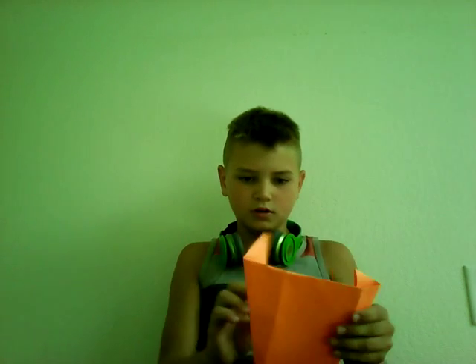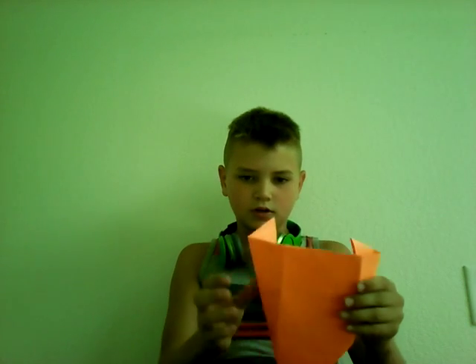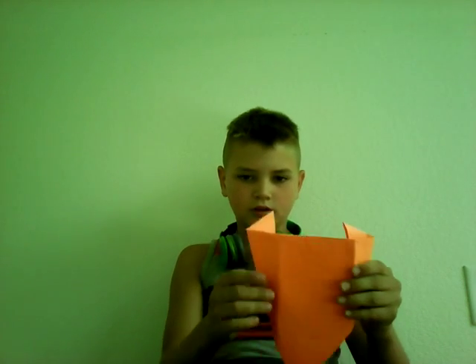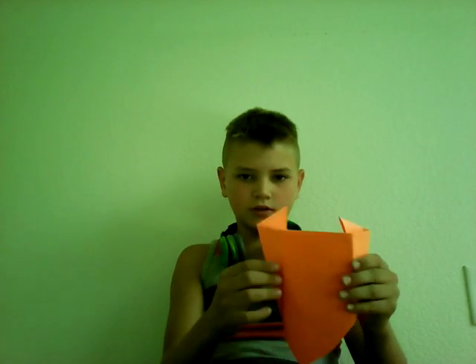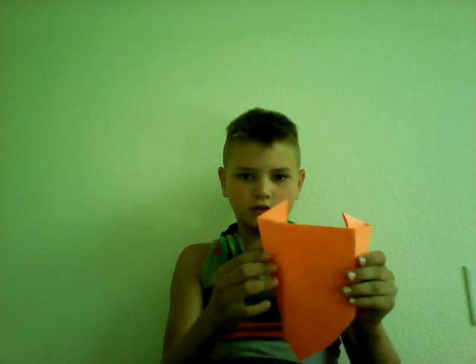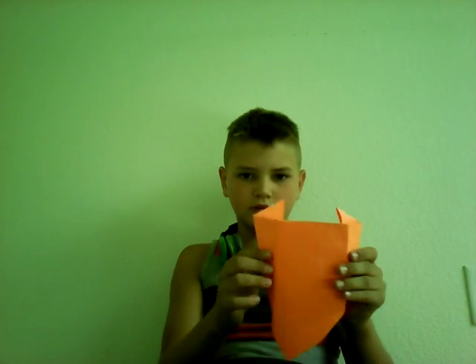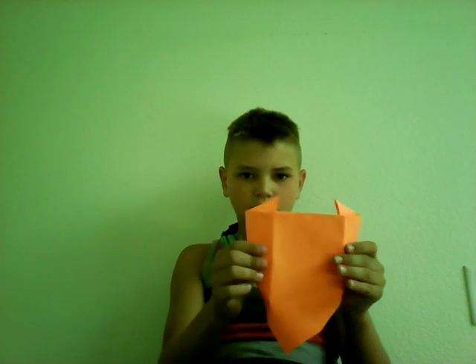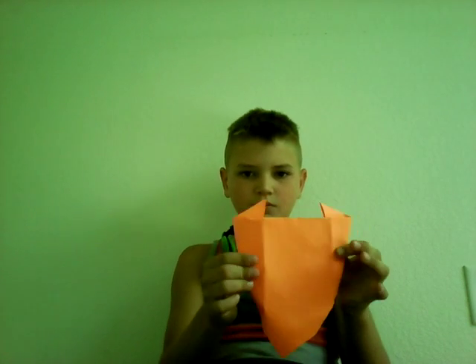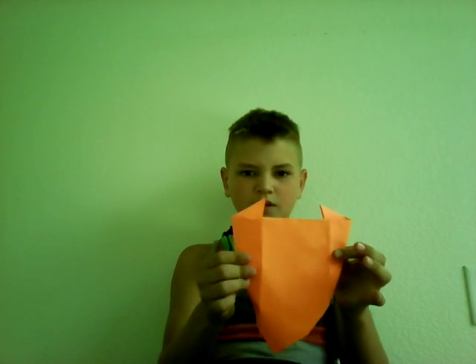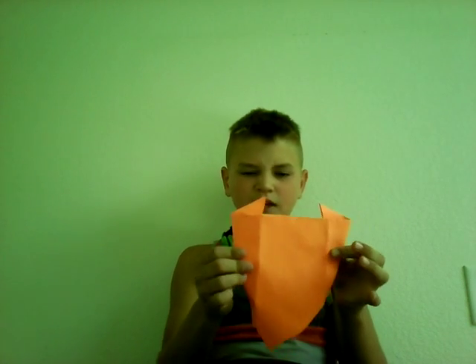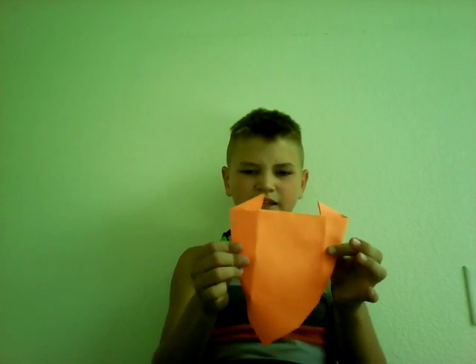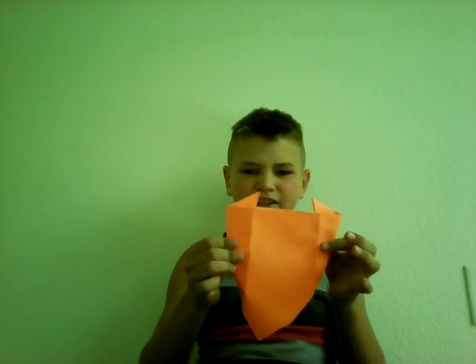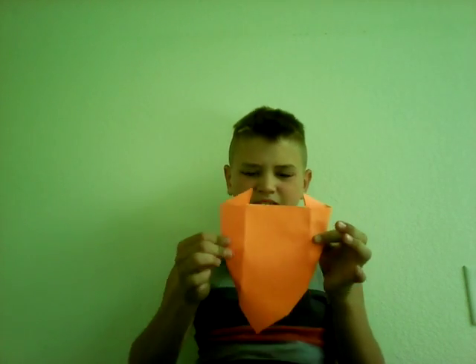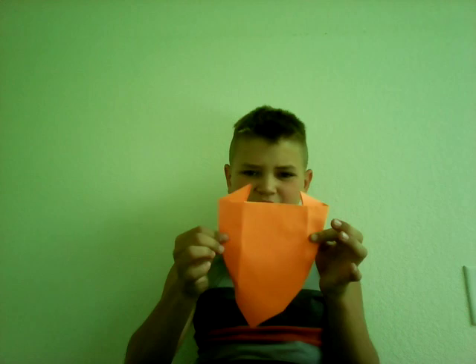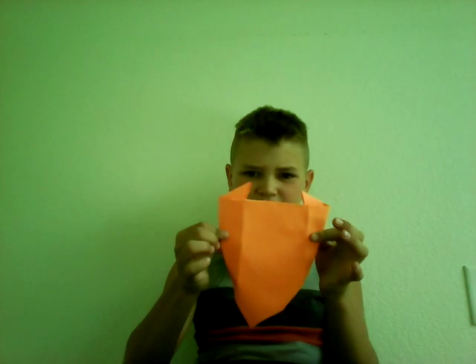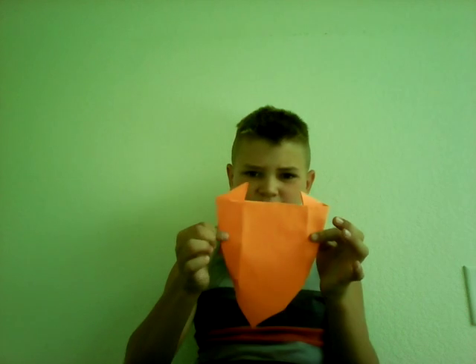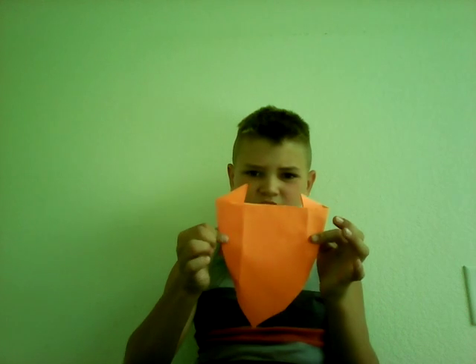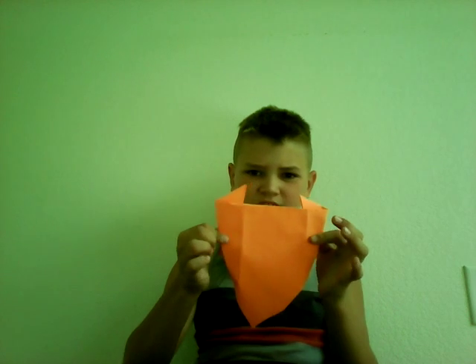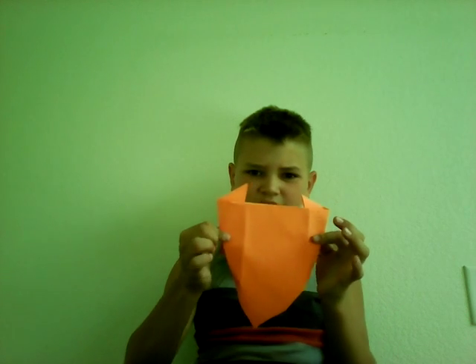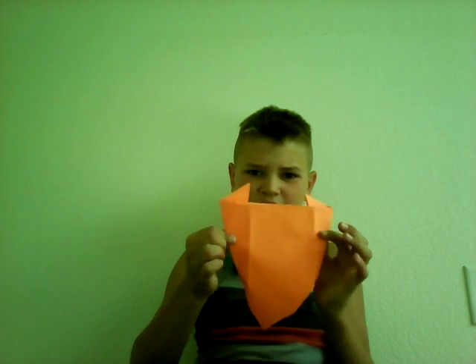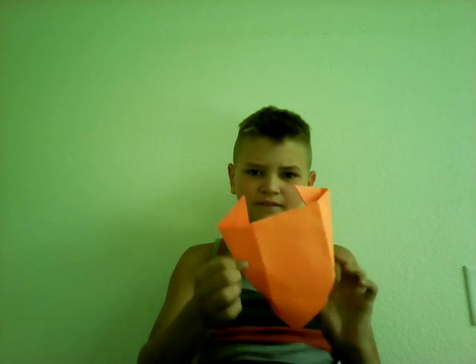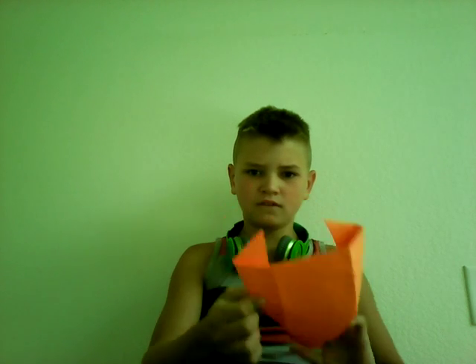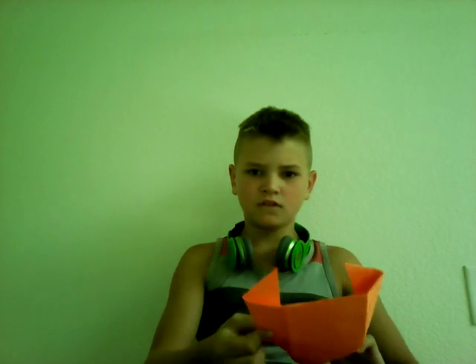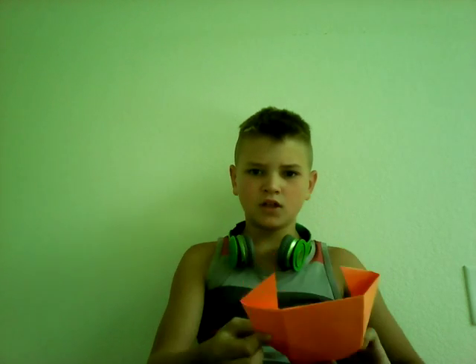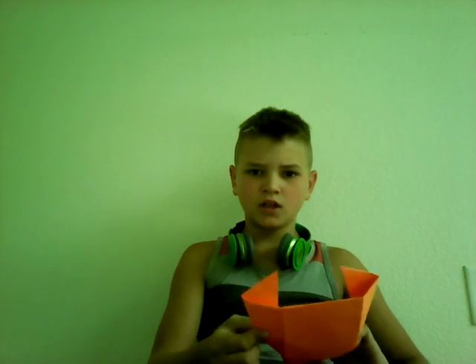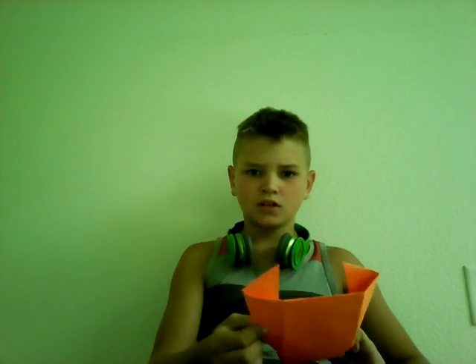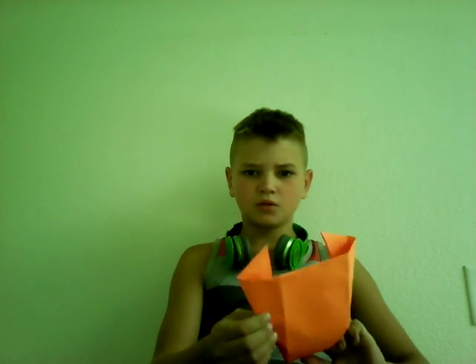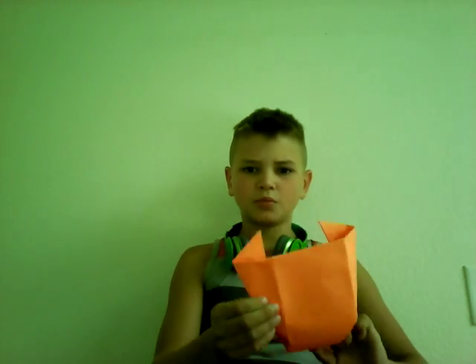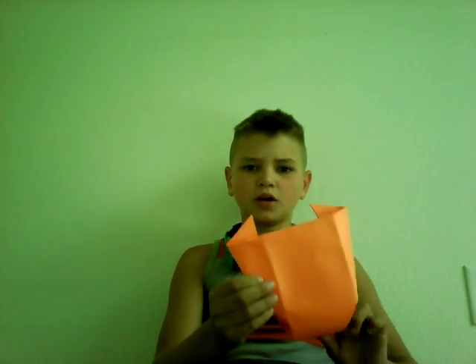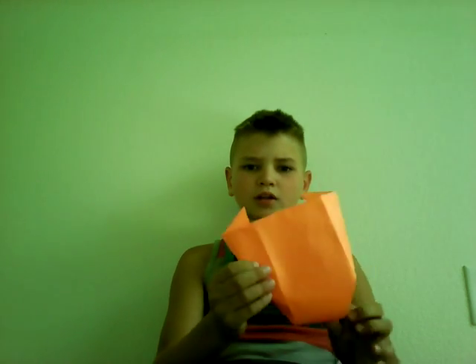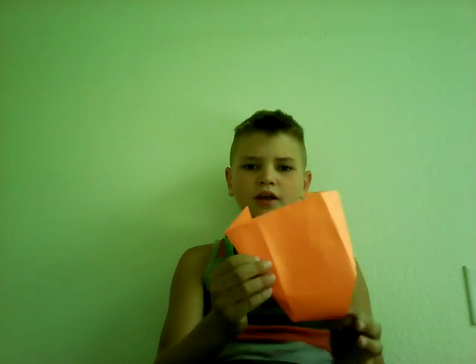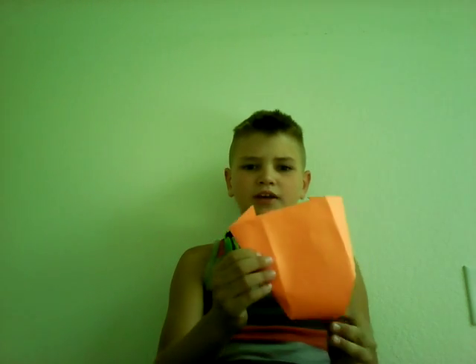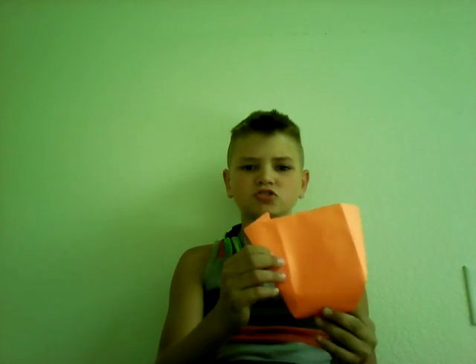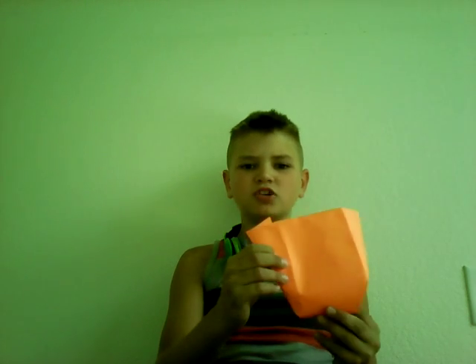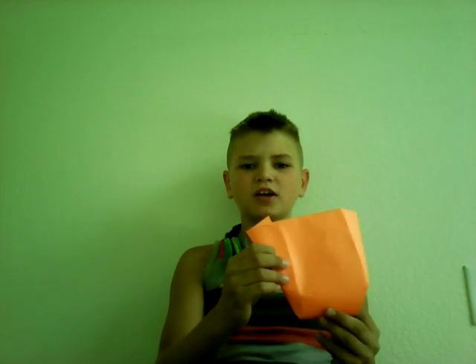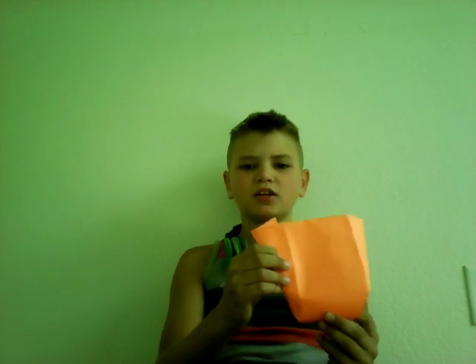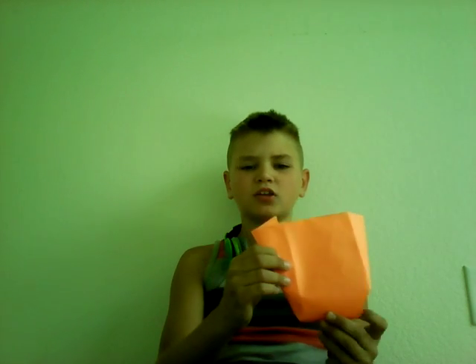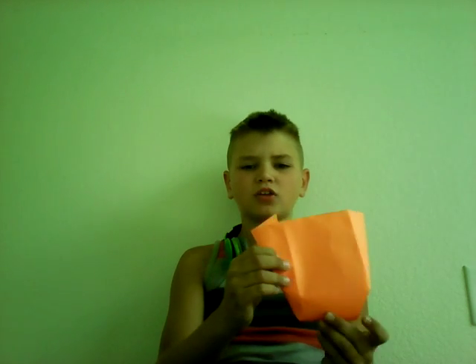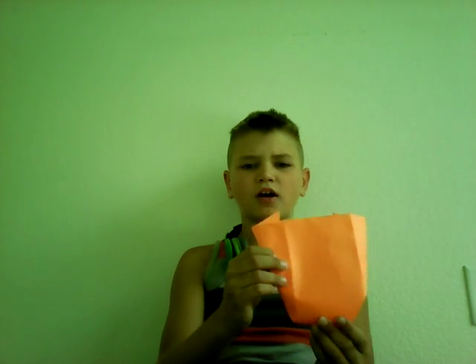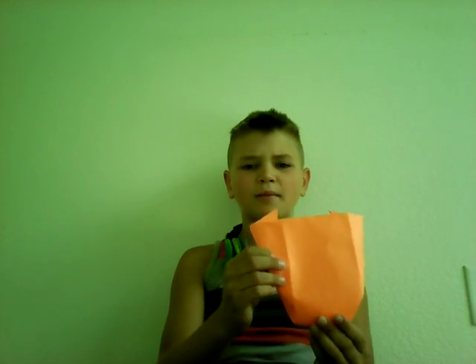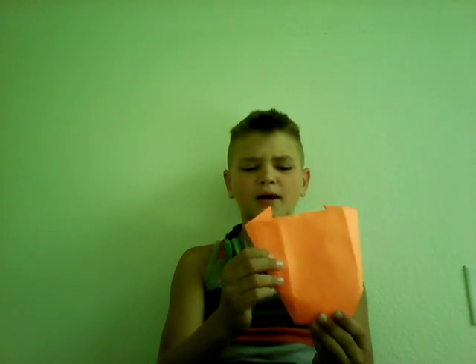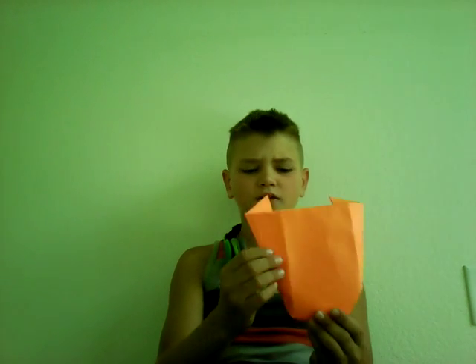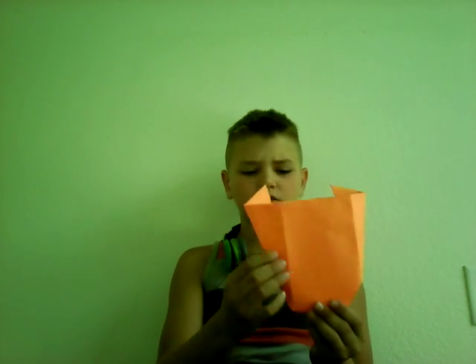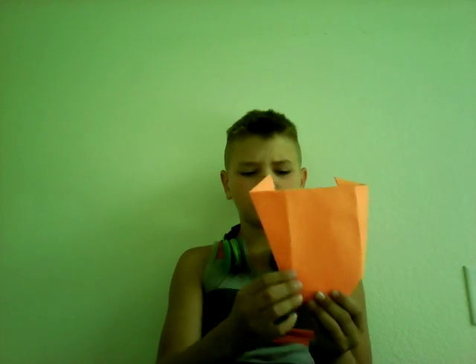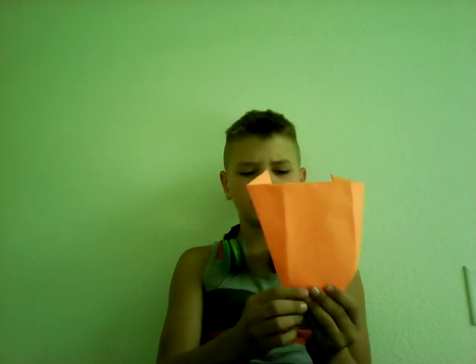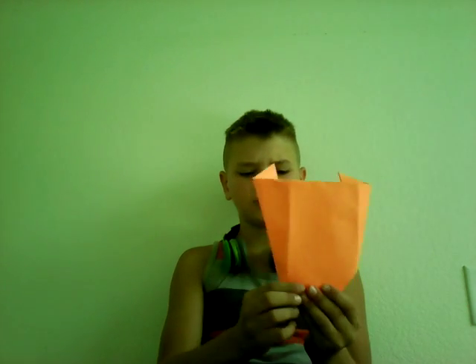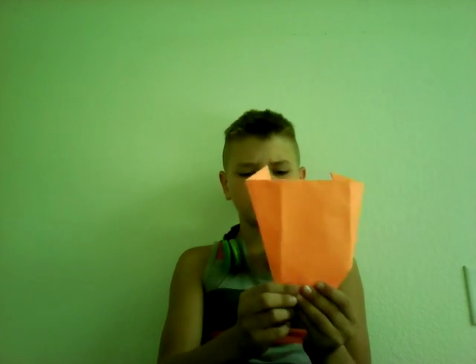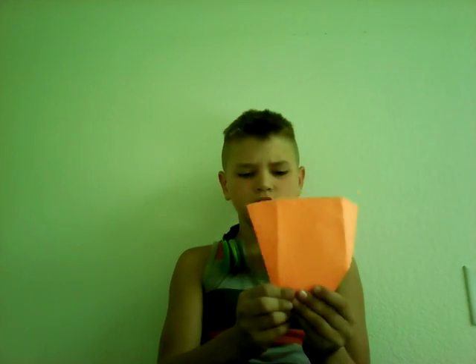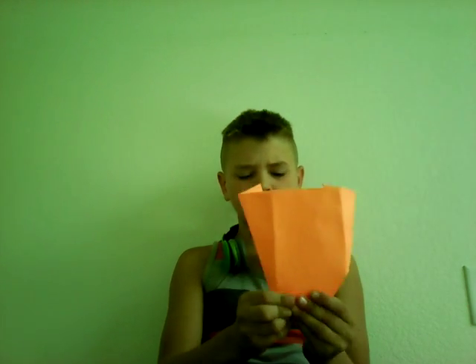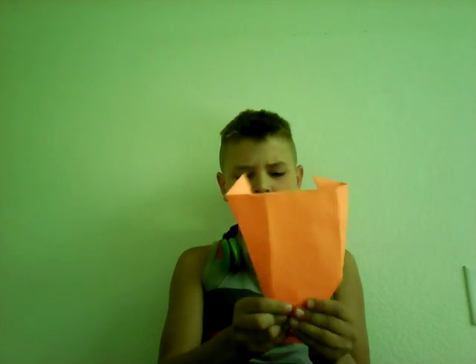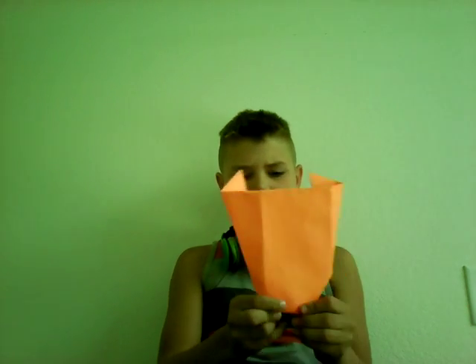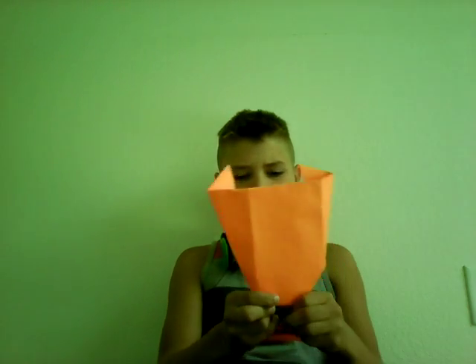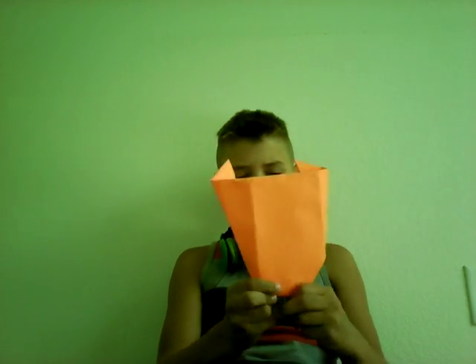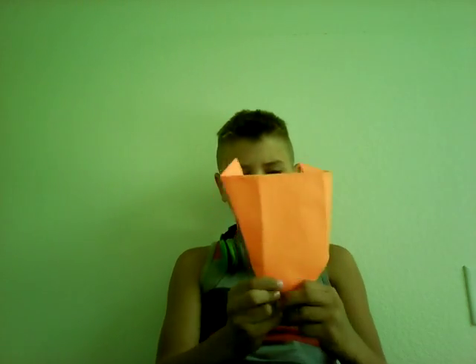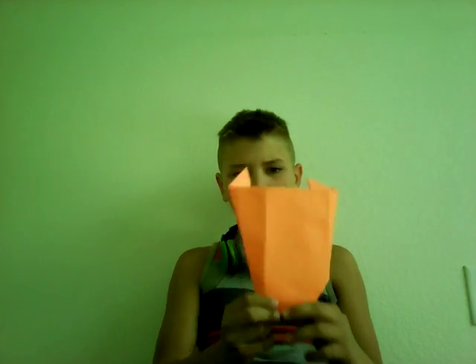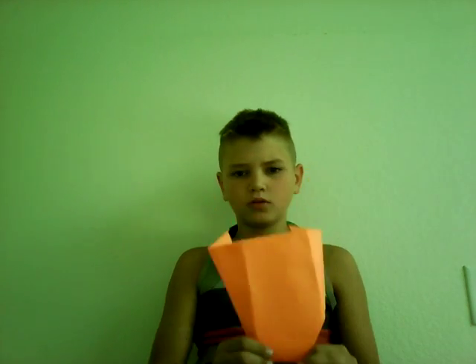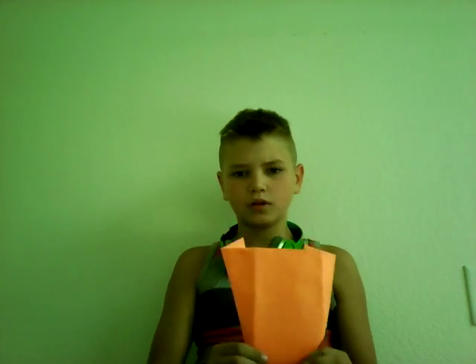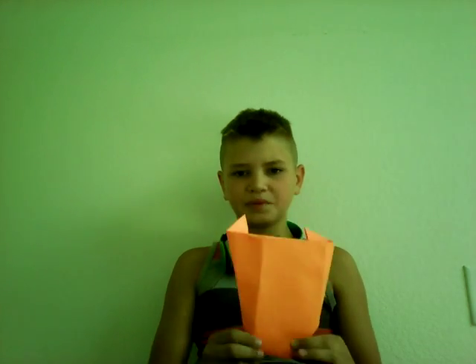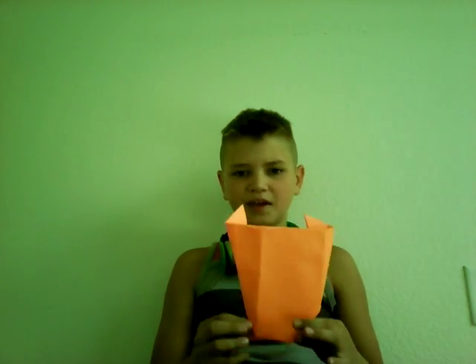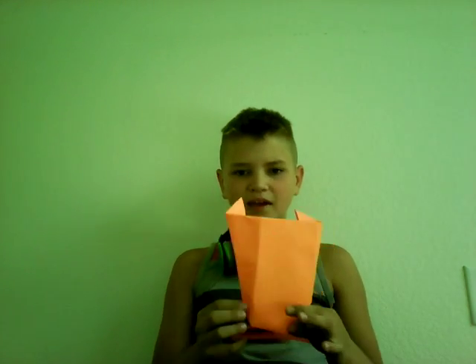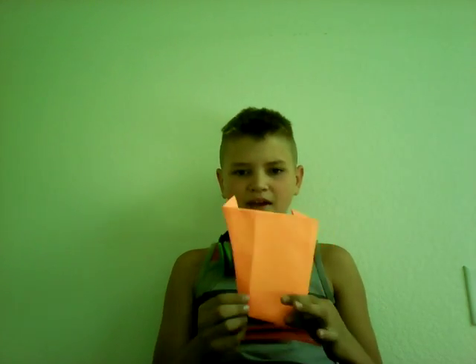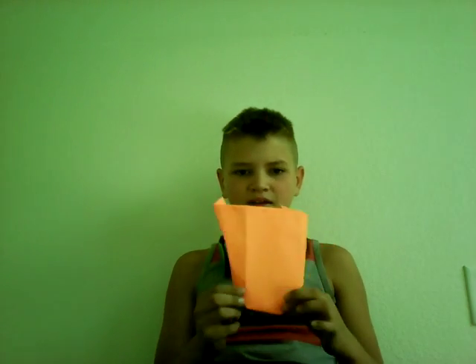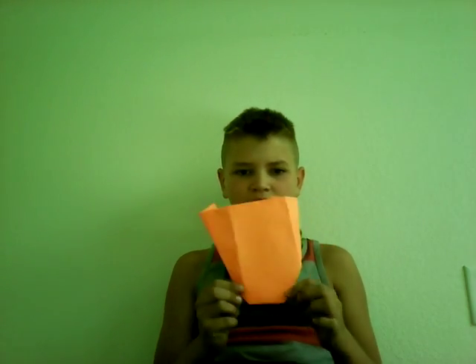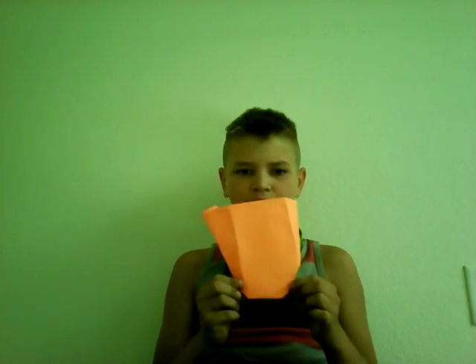And then we got the ear right there. Like yesterday on the dog, for the mouth and nose you pull up the end.